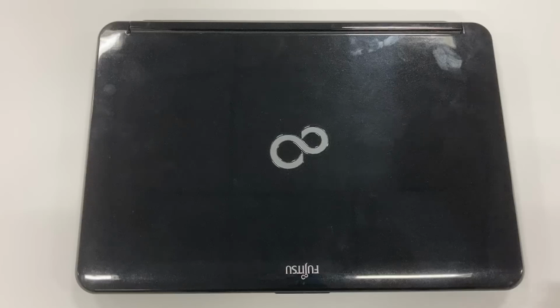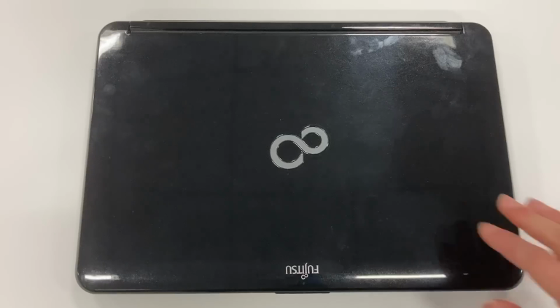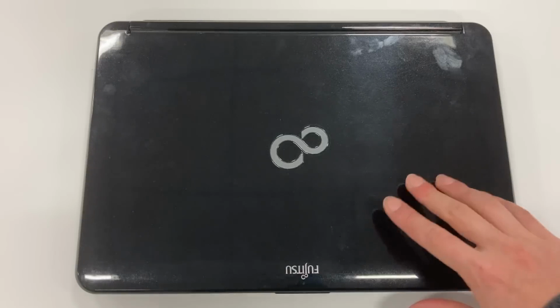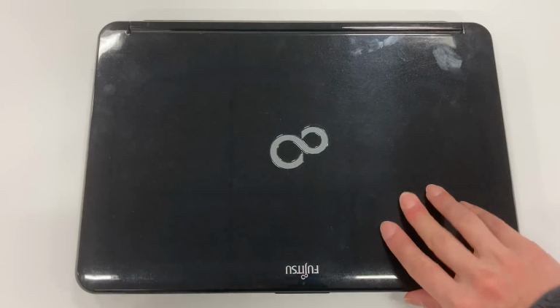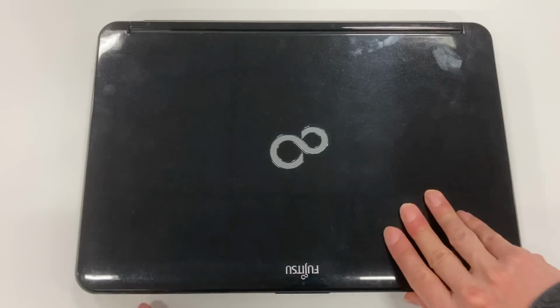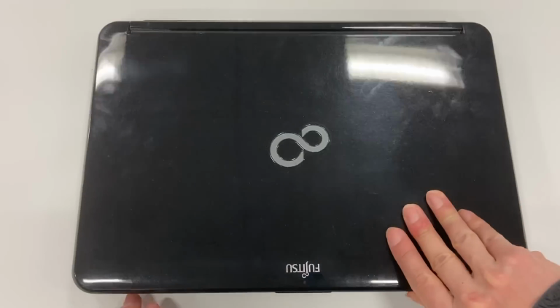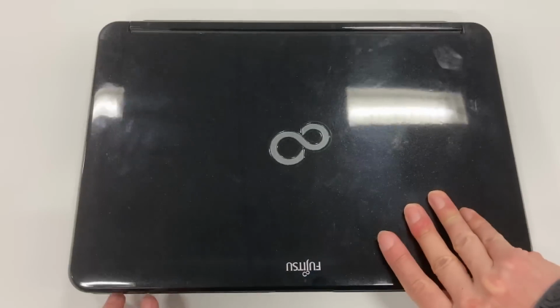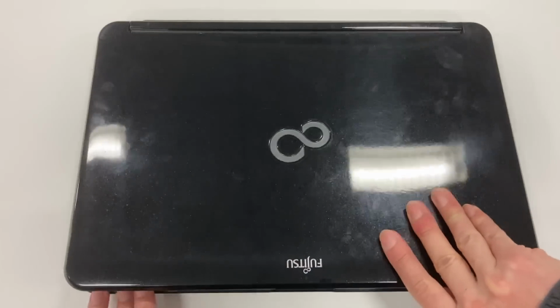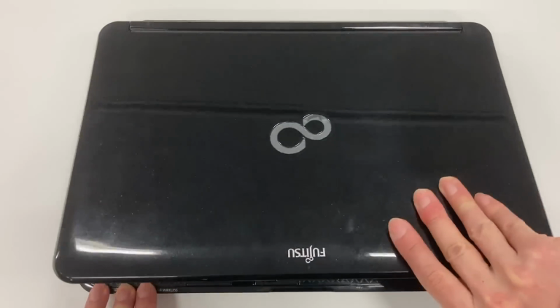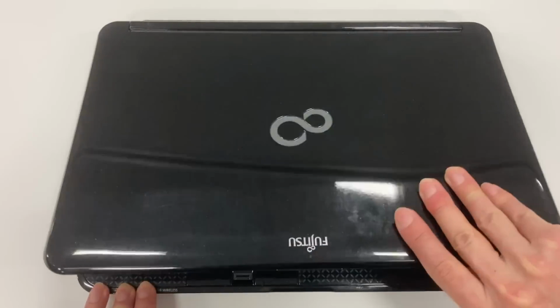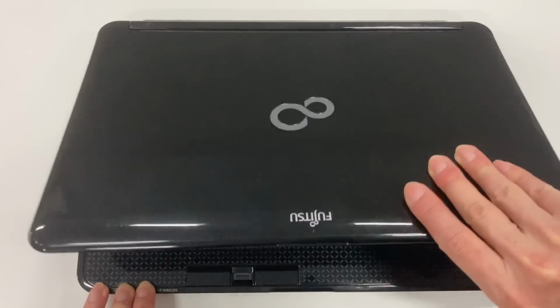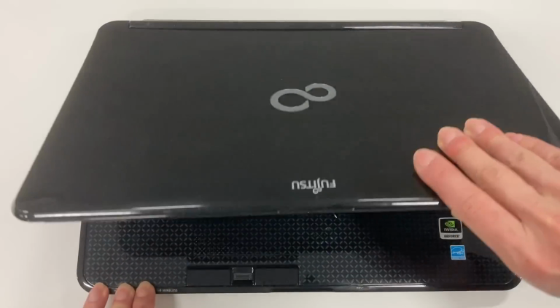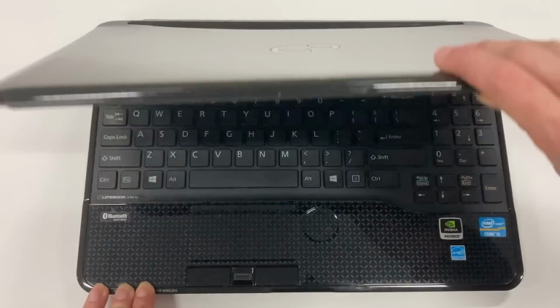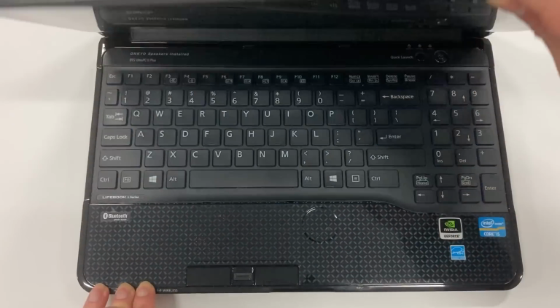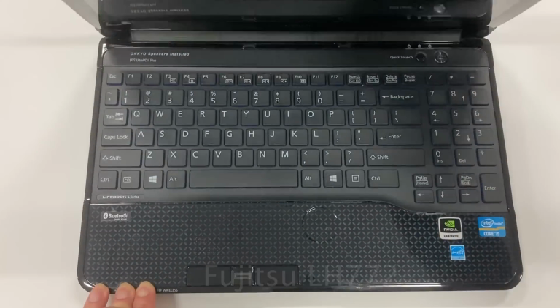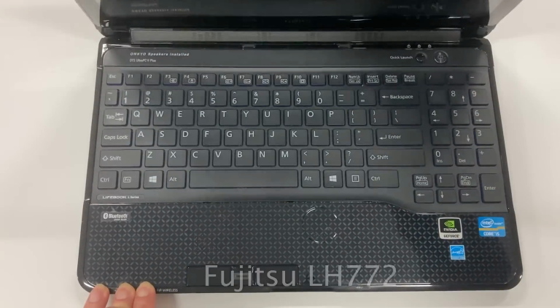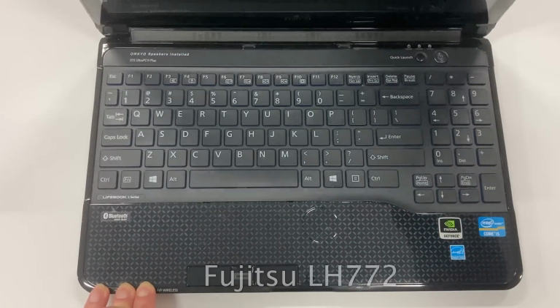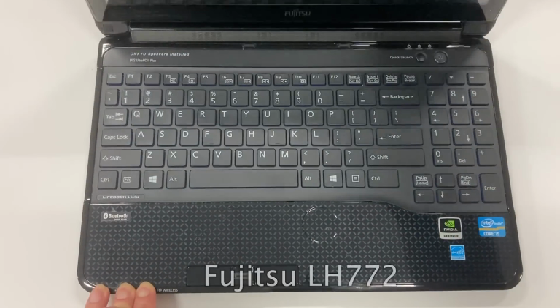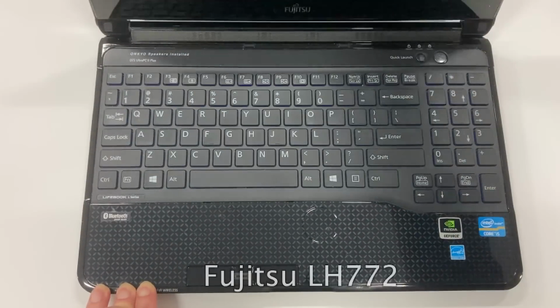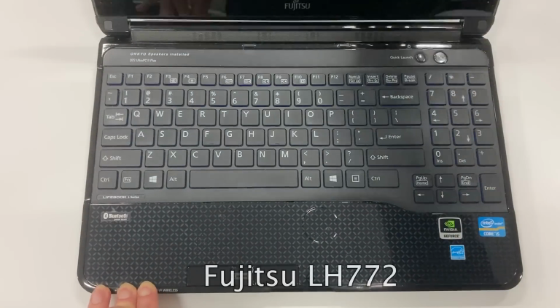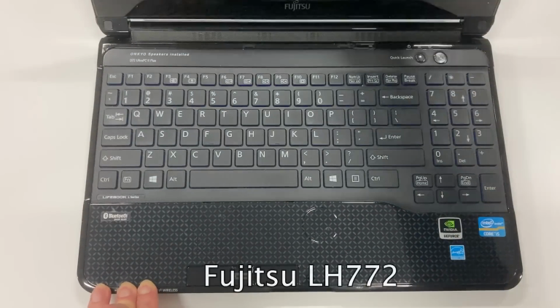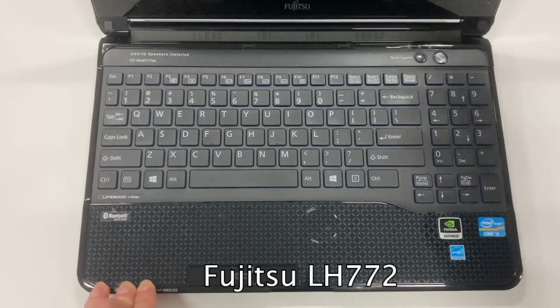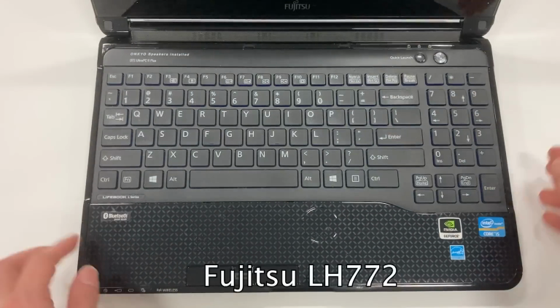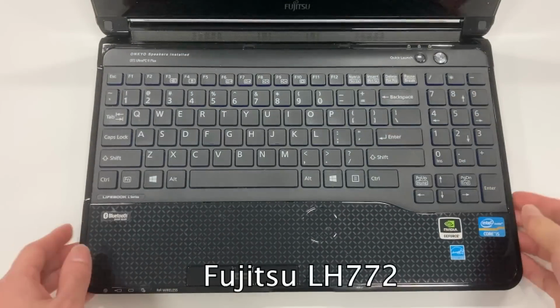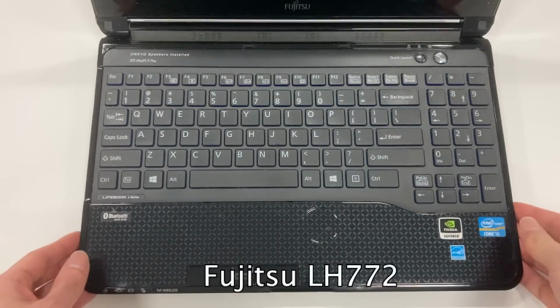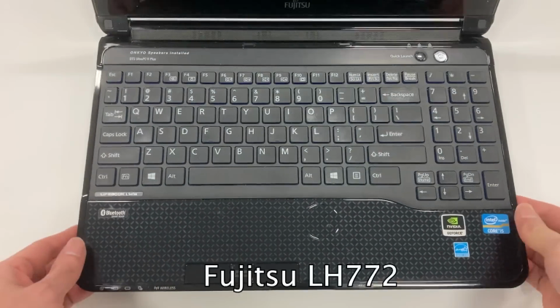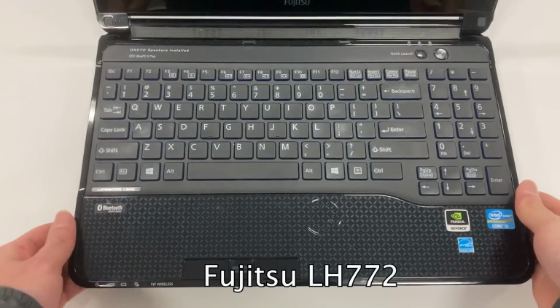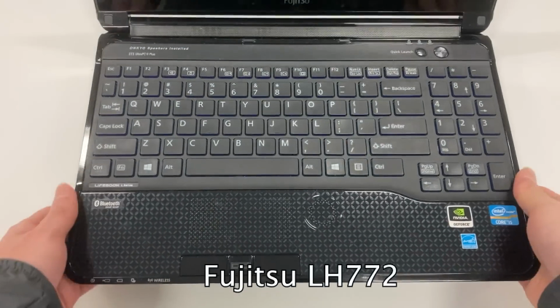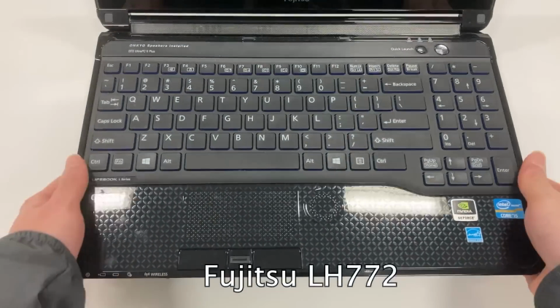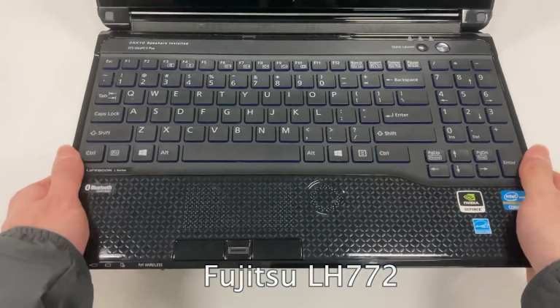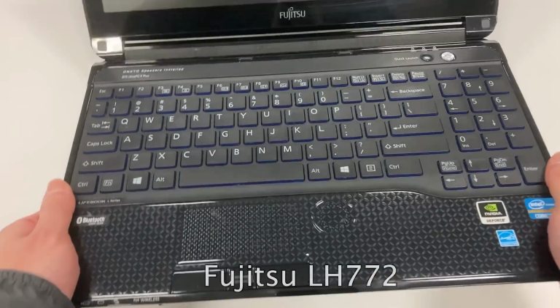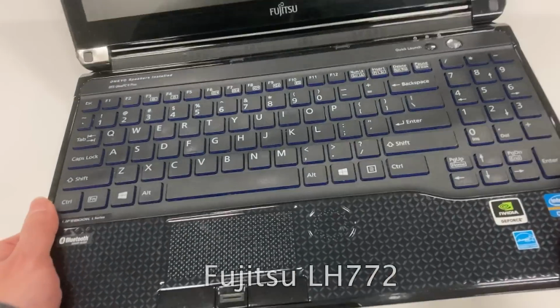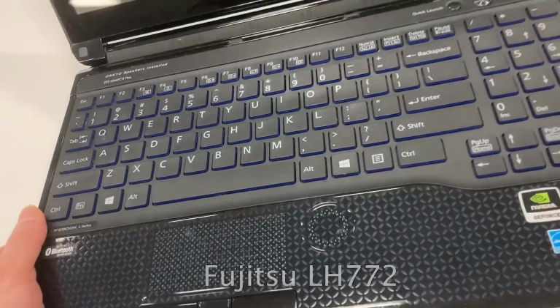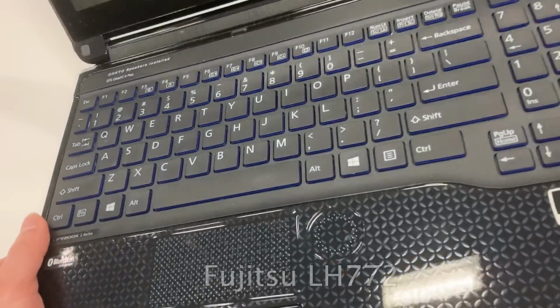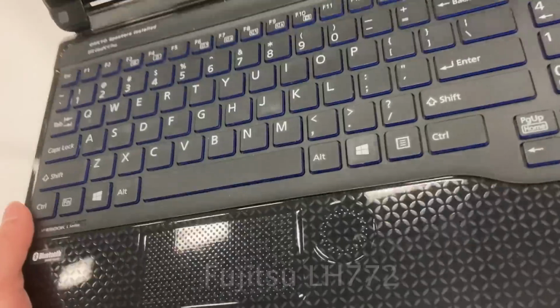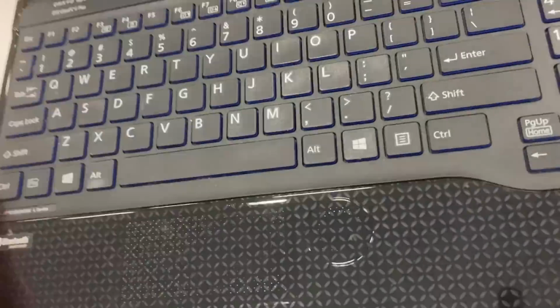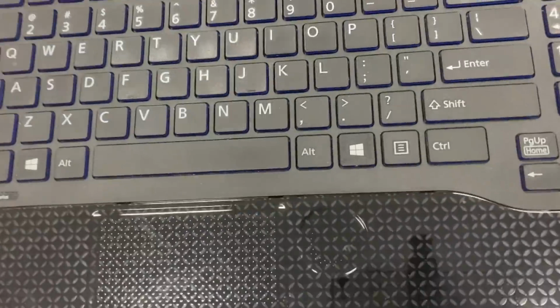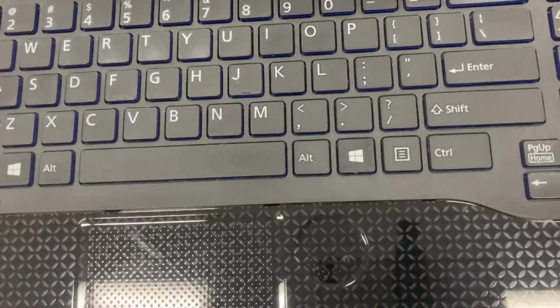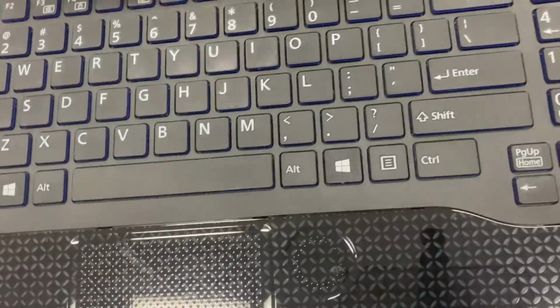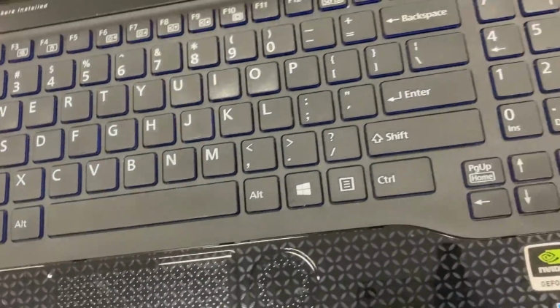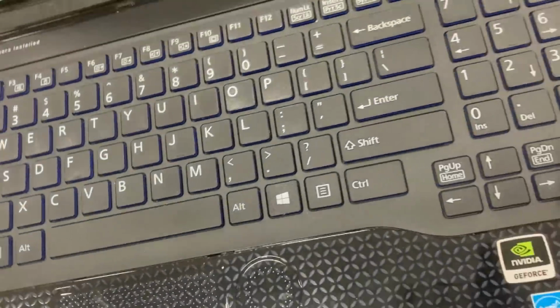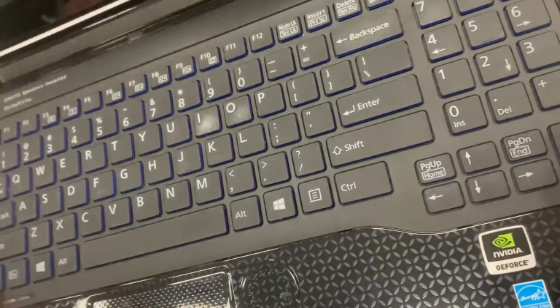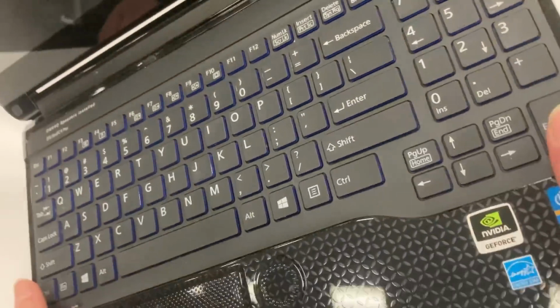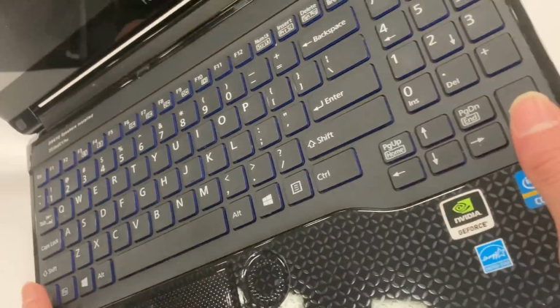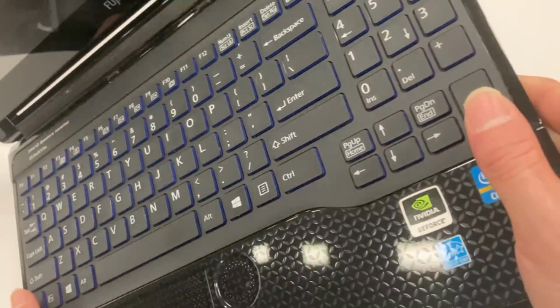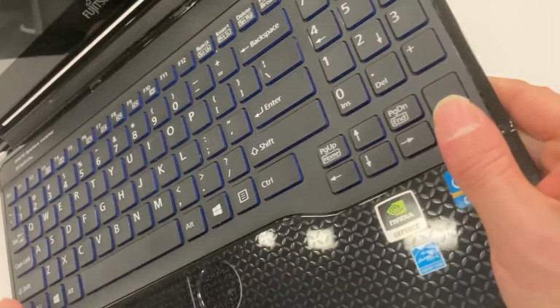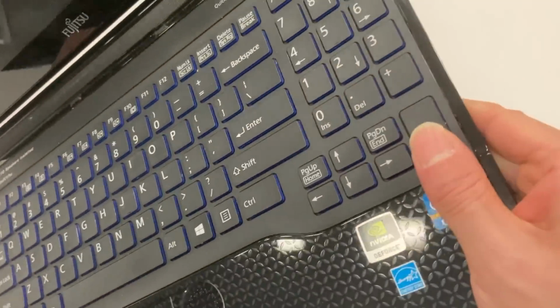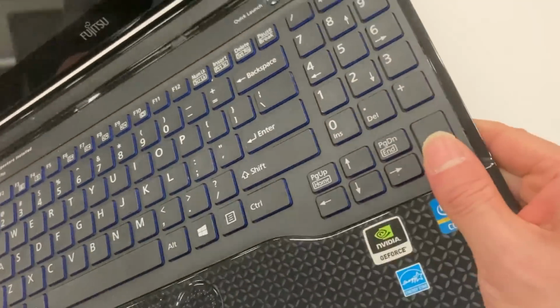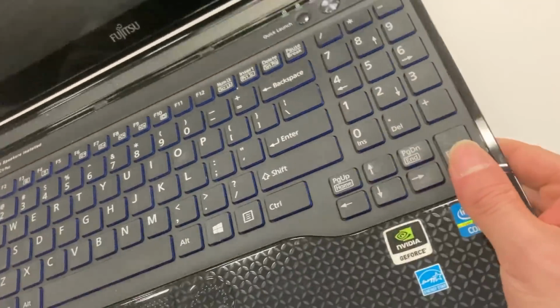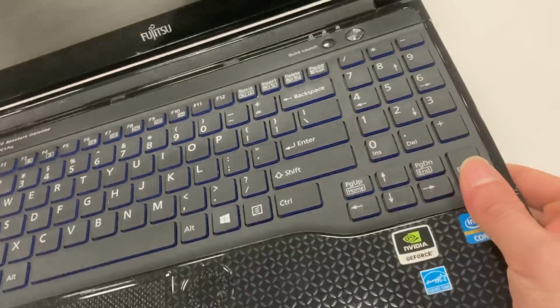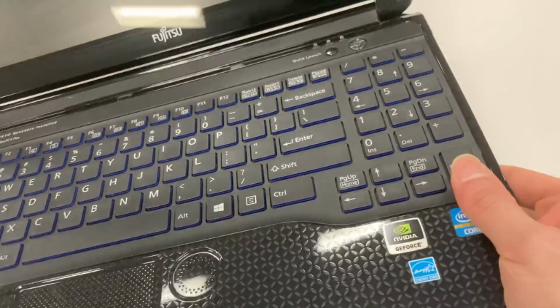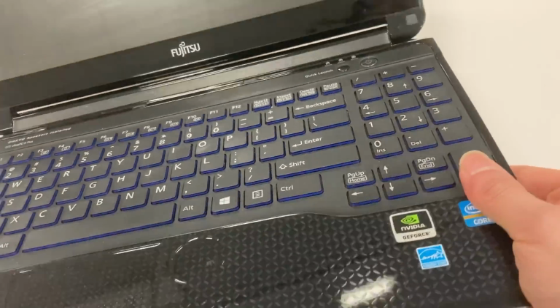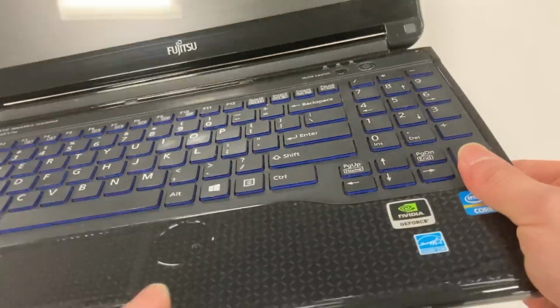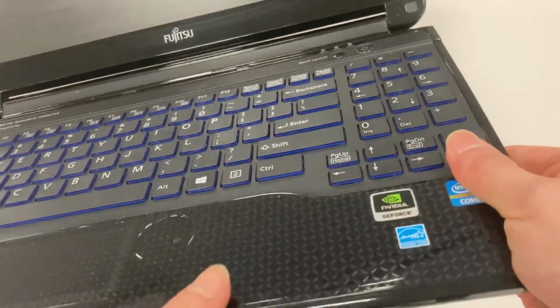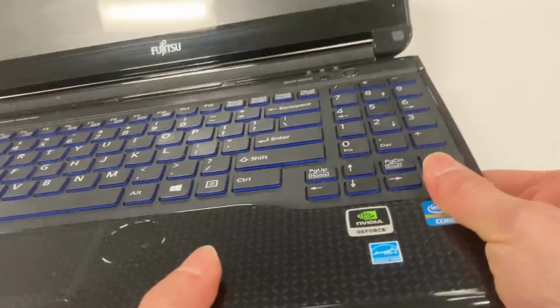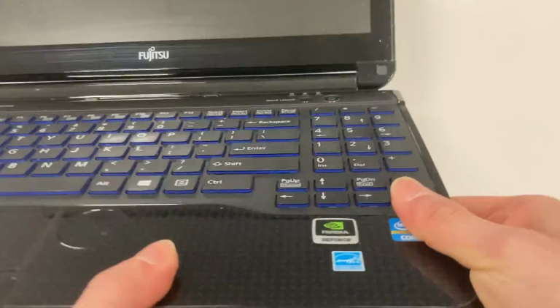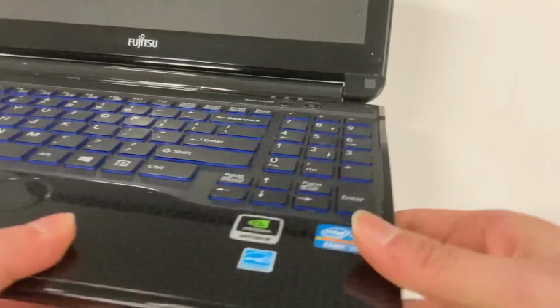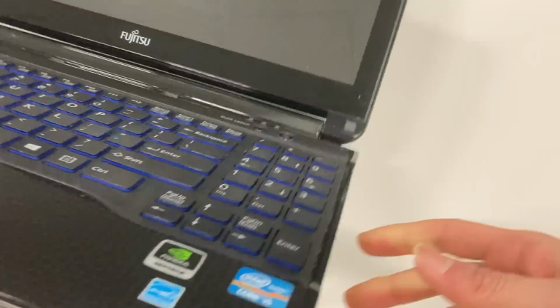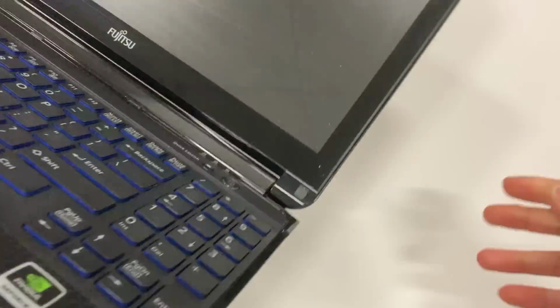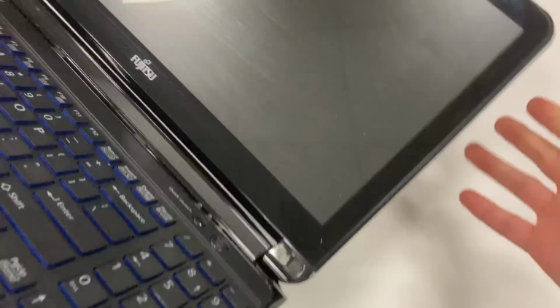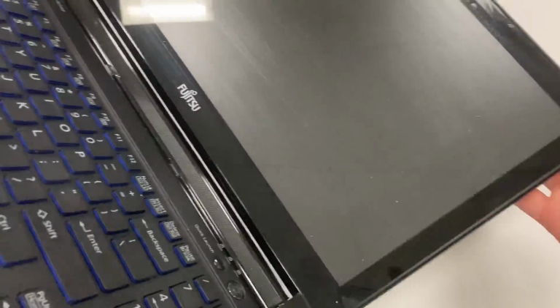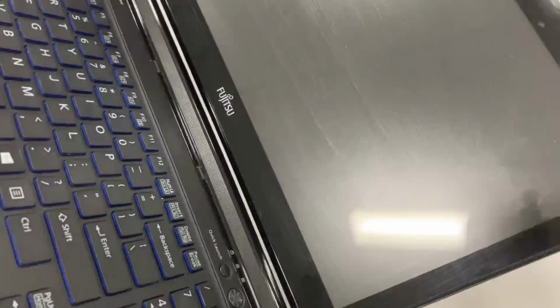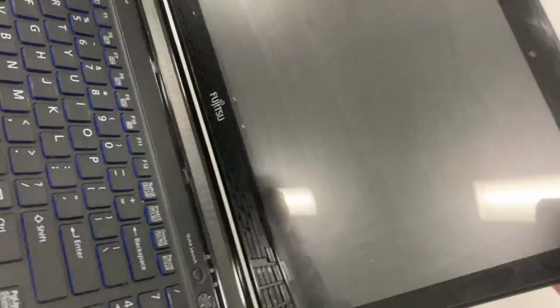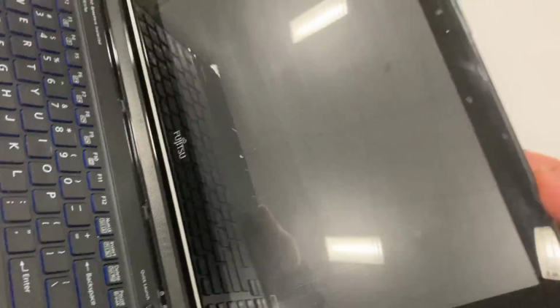Hey everyone, welcome back to the channel. Today I have something different. I recently received this laptop from a friend of mine for free.